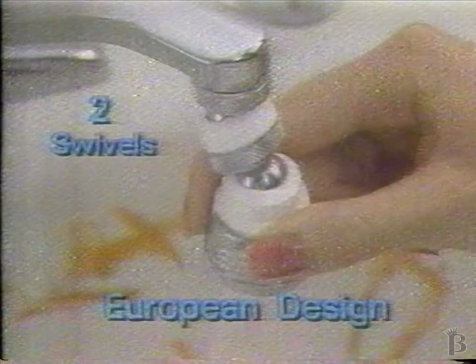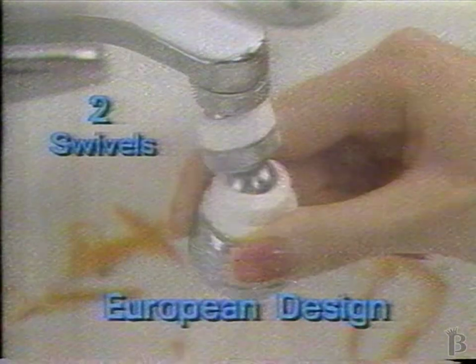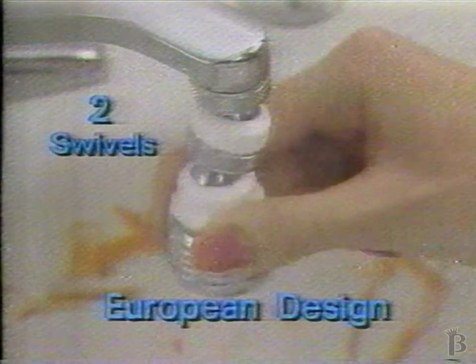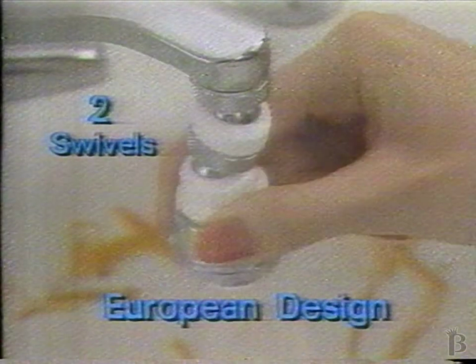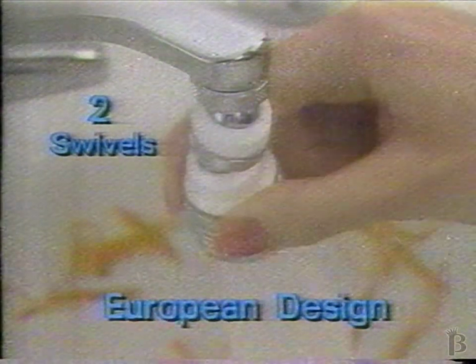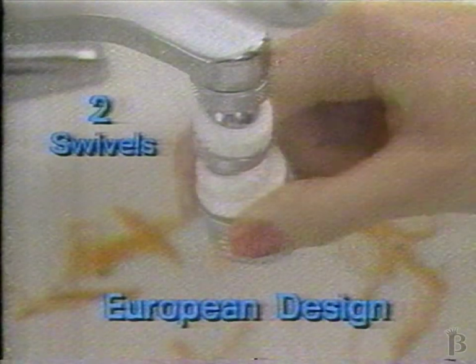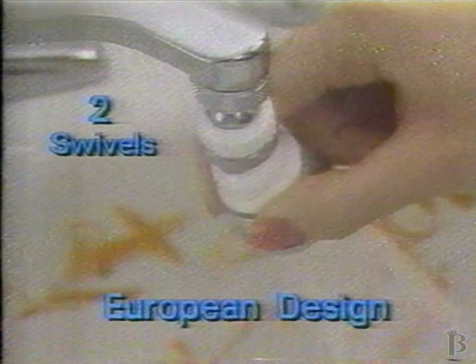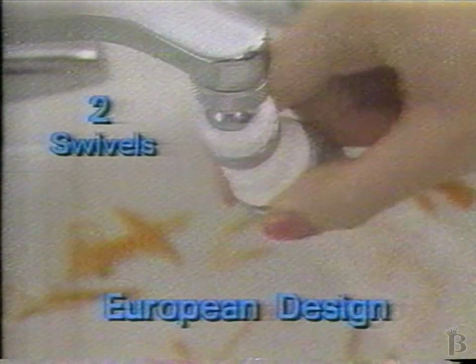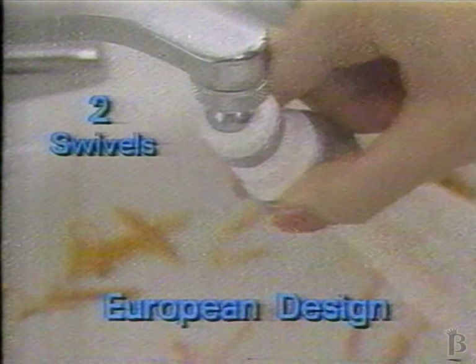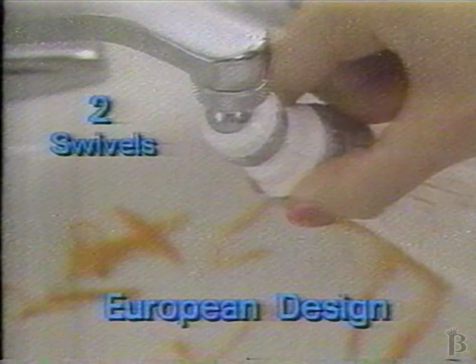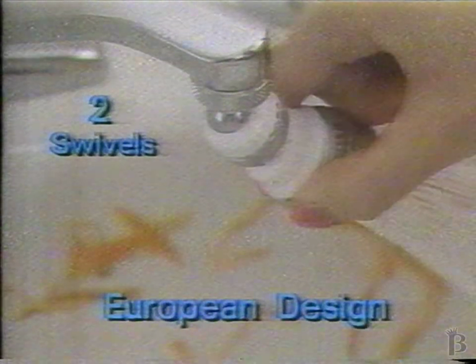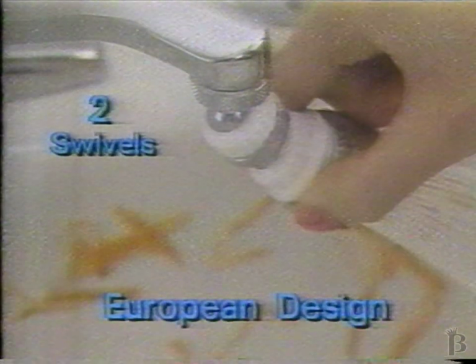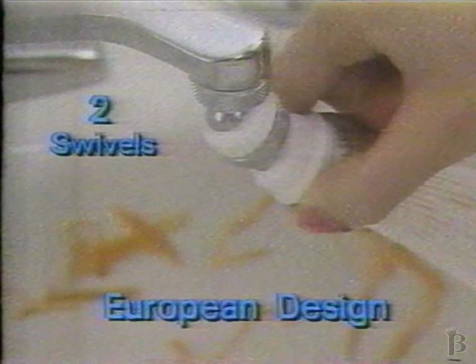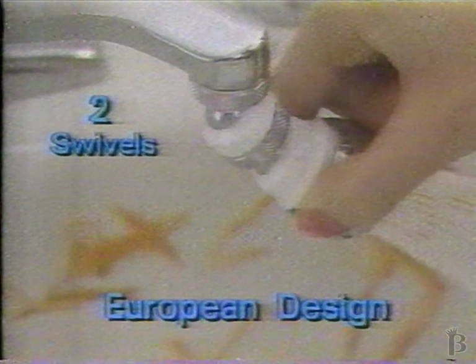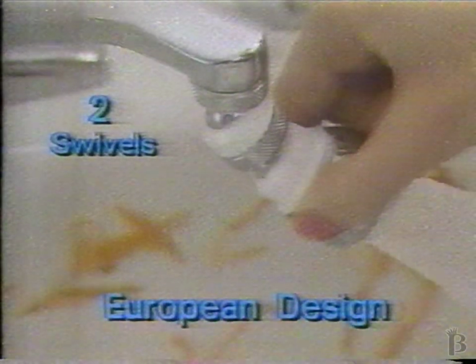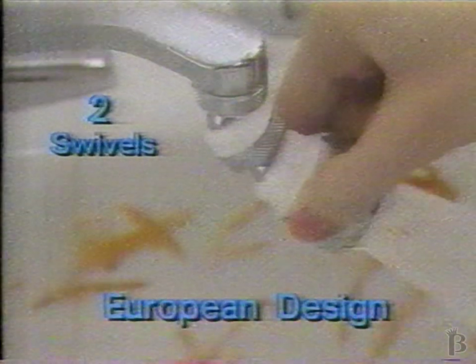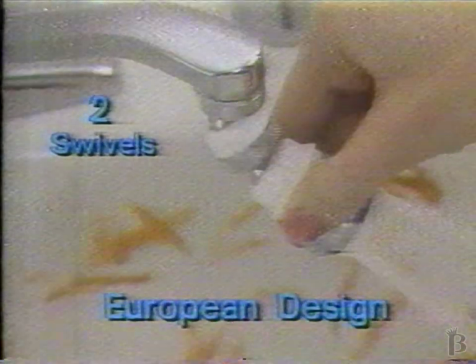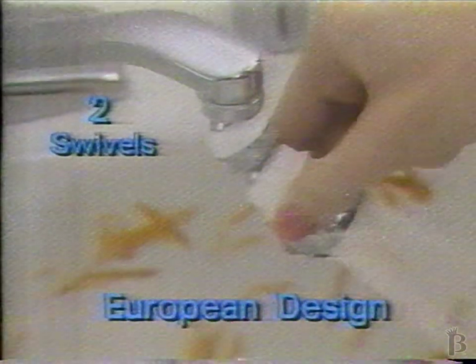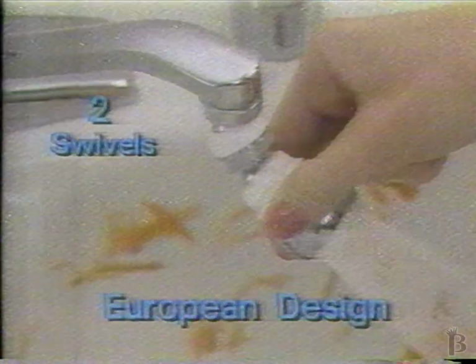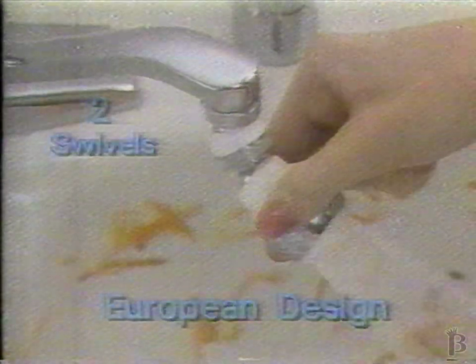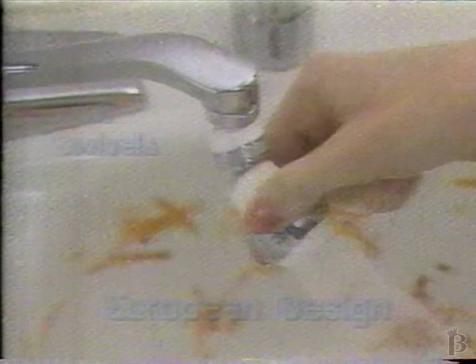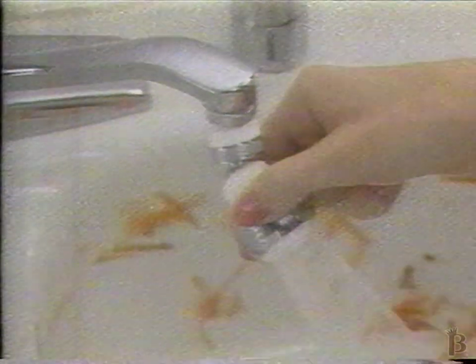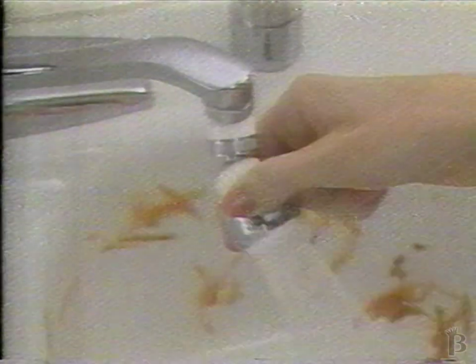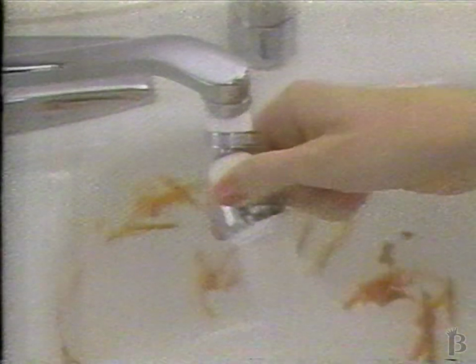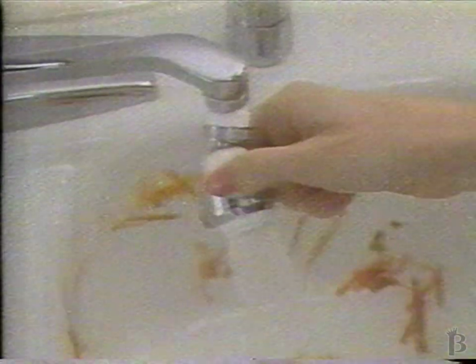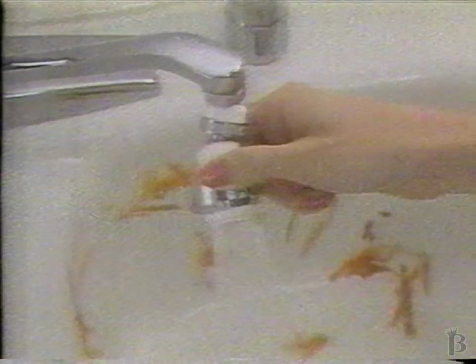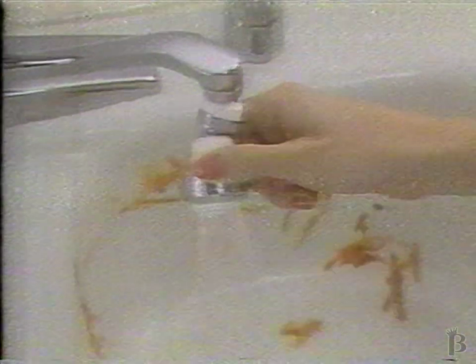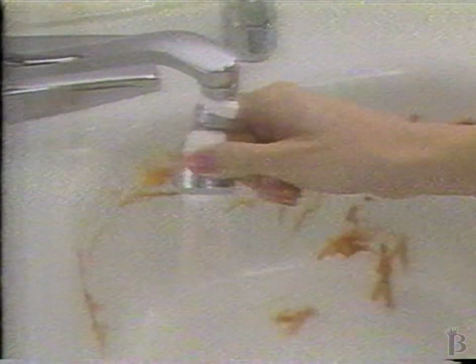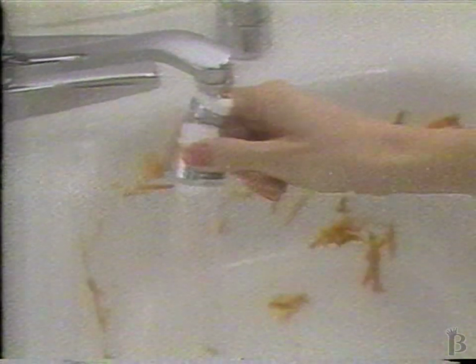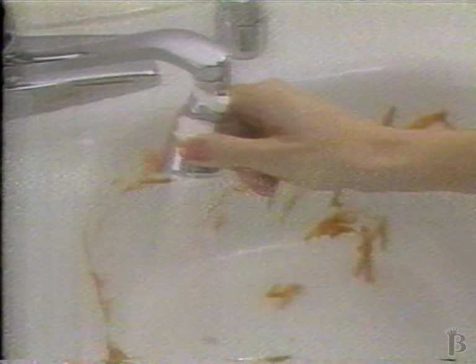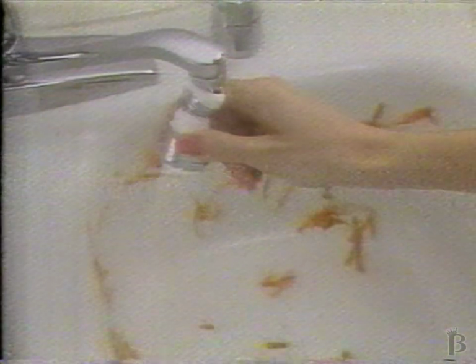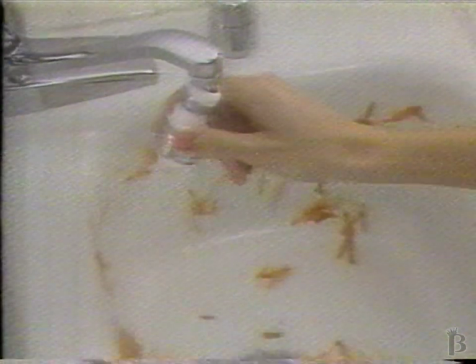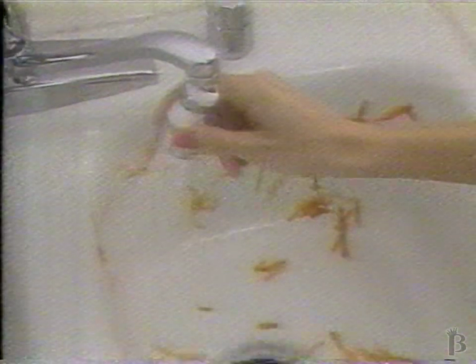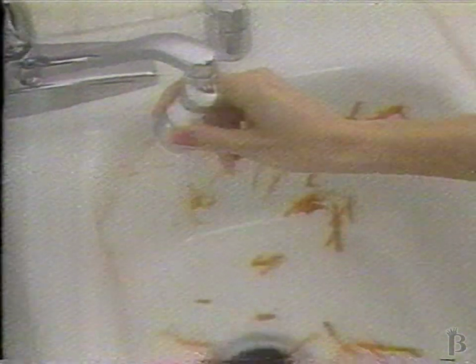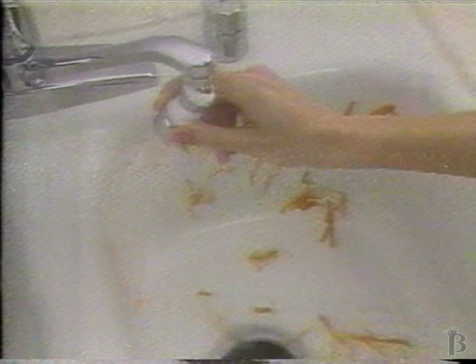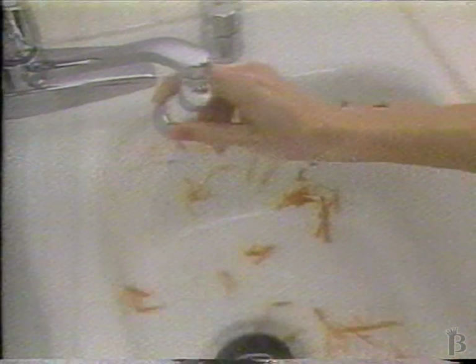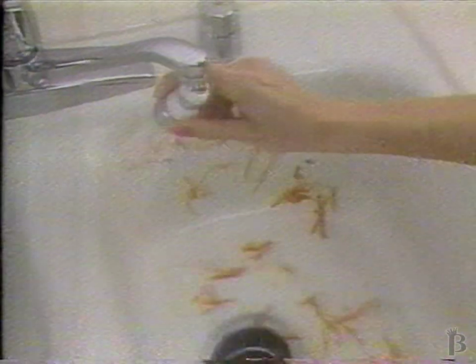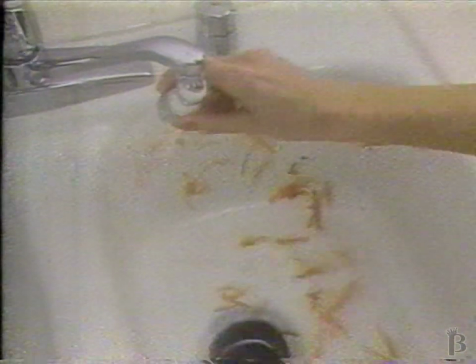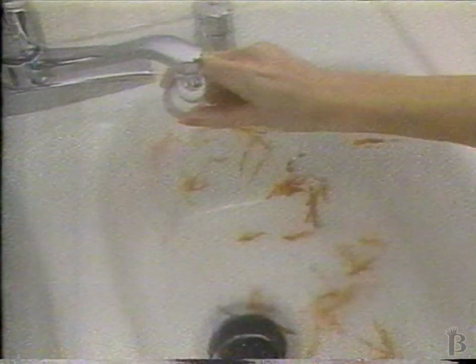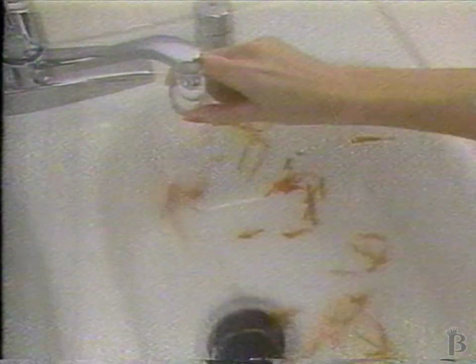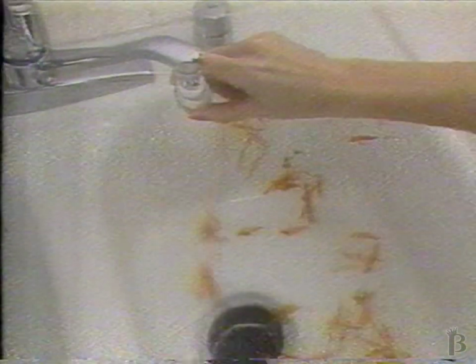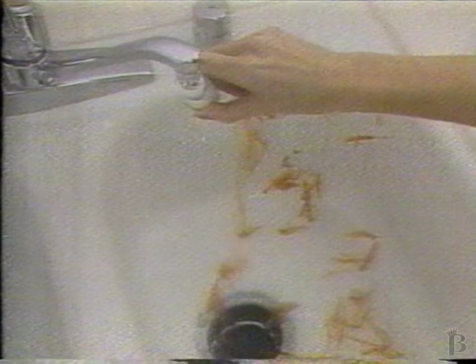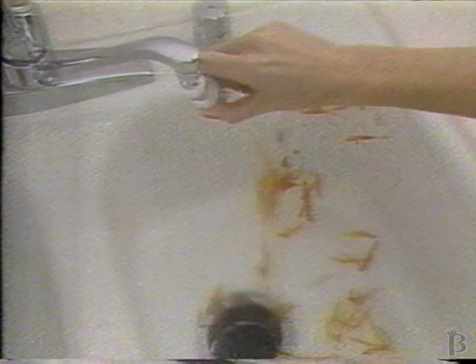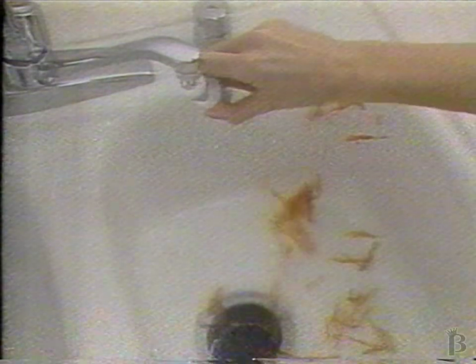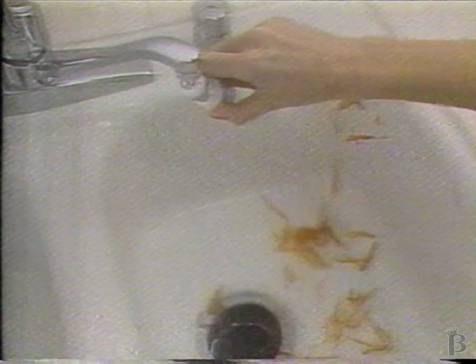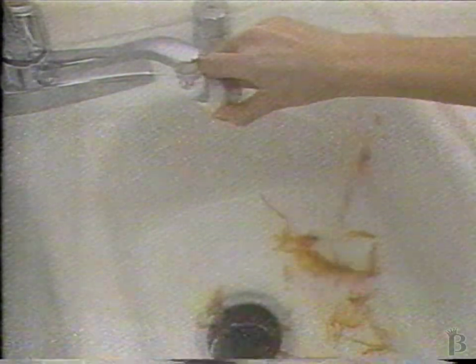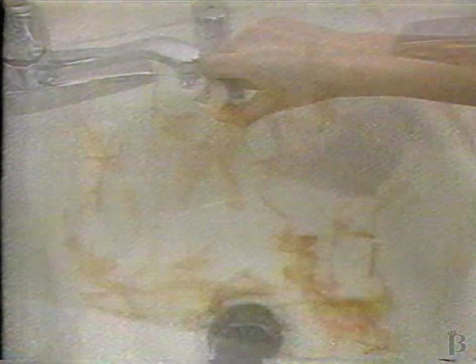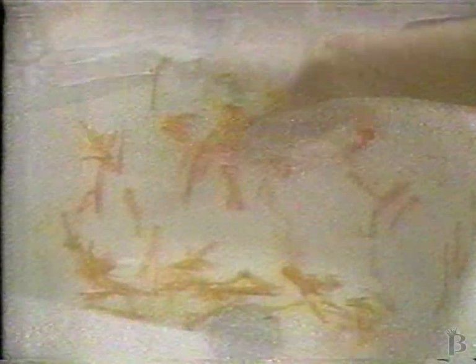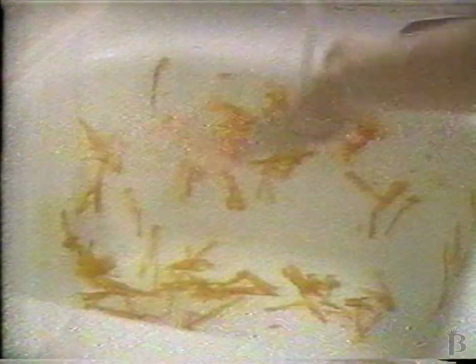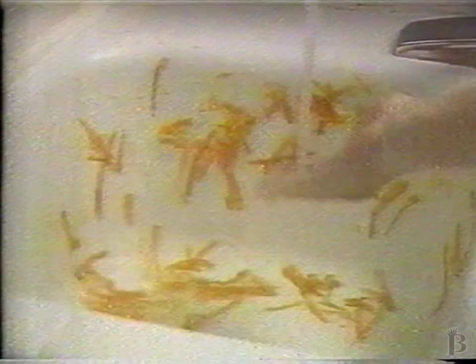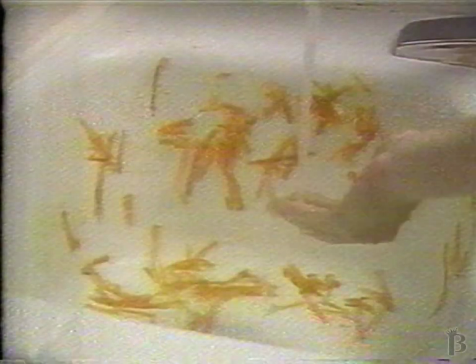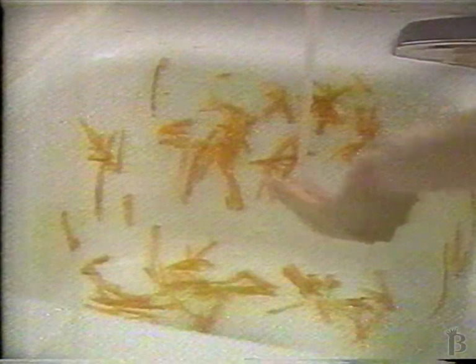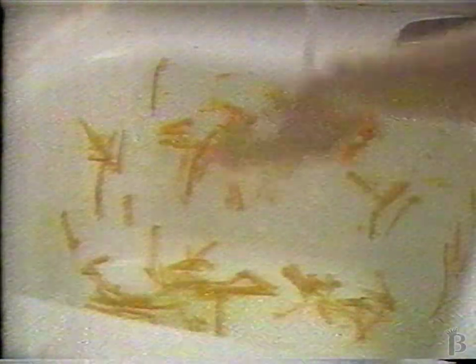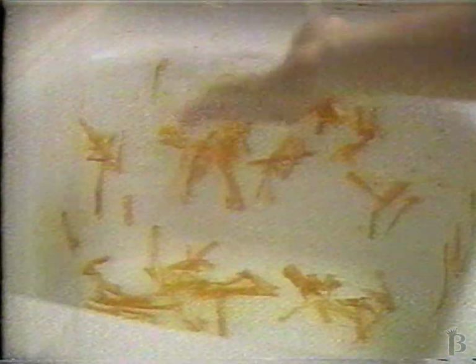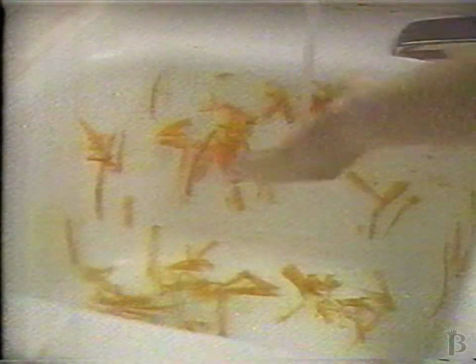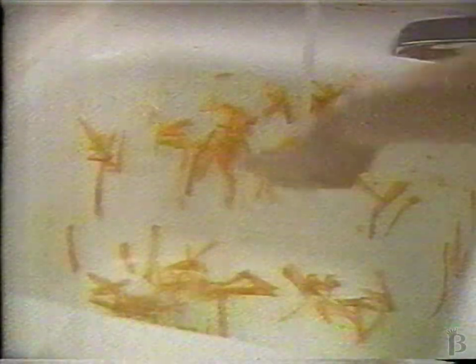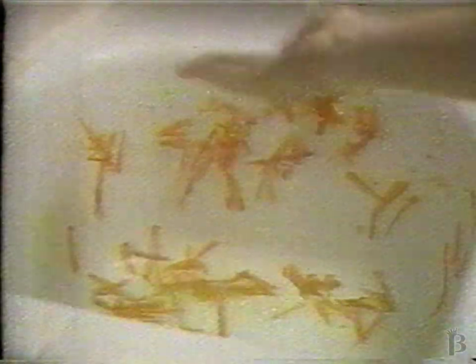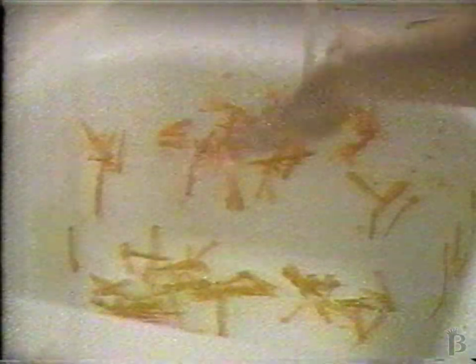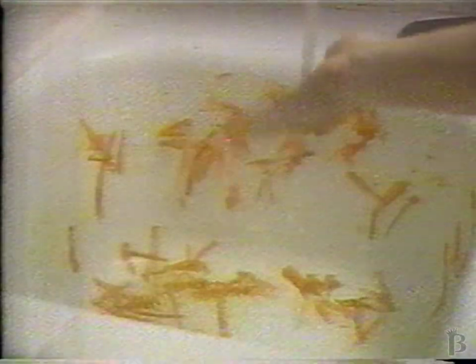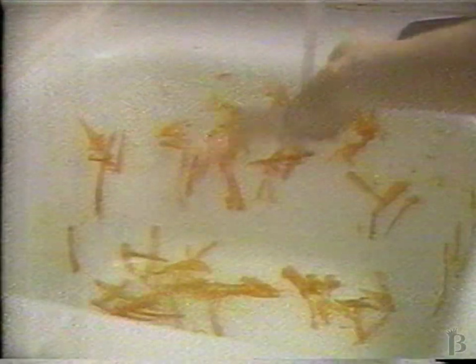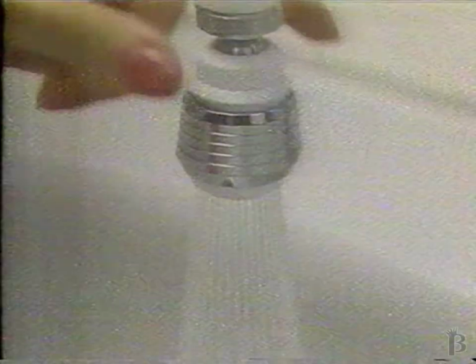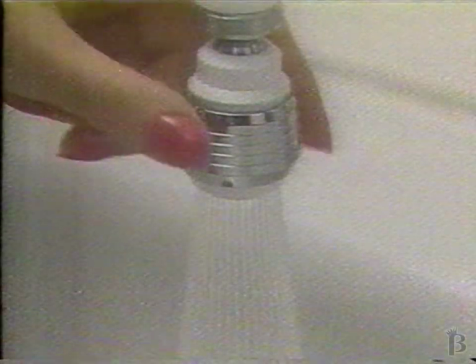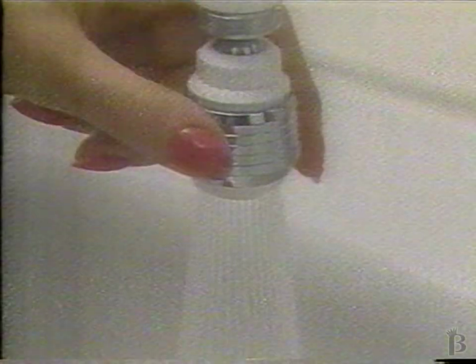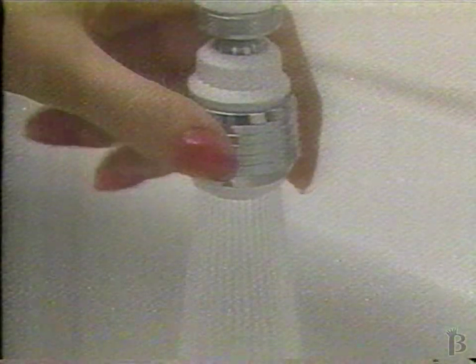Swivel and Spray has two metal swivels instead of one to let you rinse all the way up to the edge of your sink. No more splashing by hand.